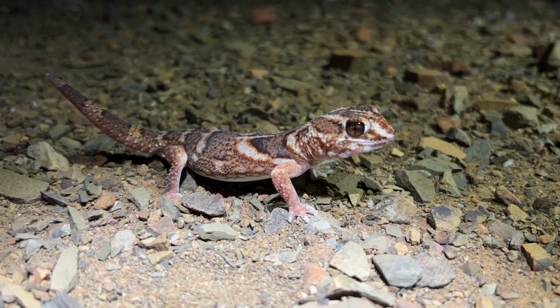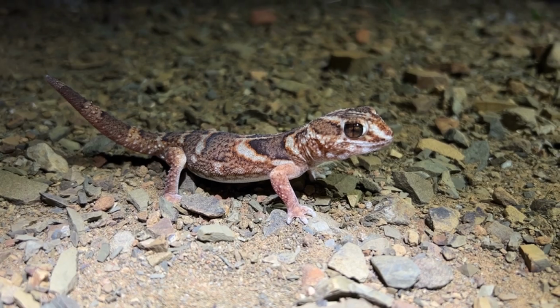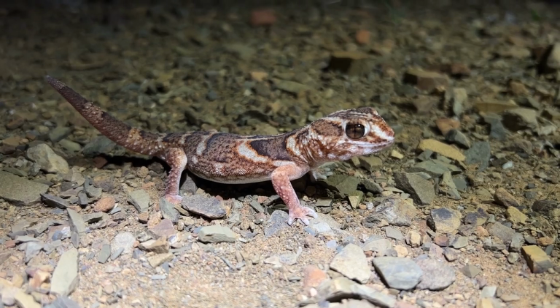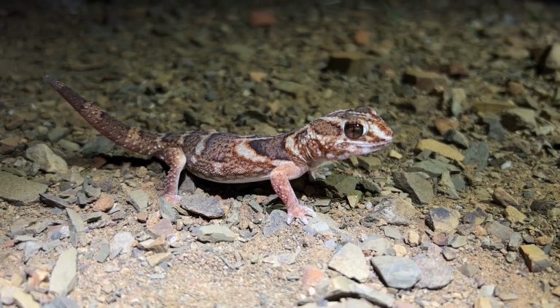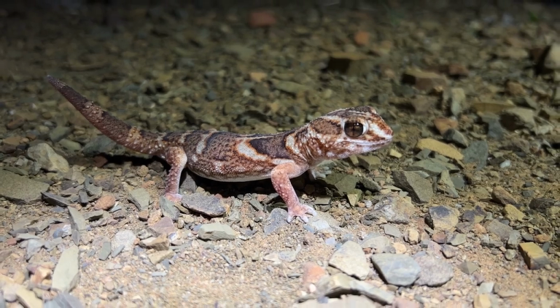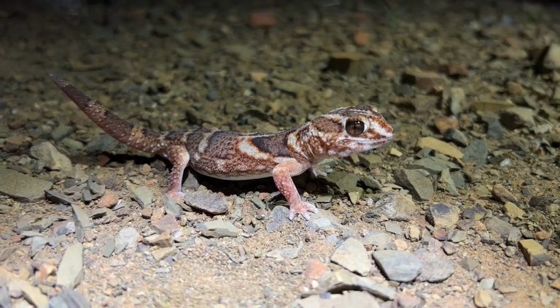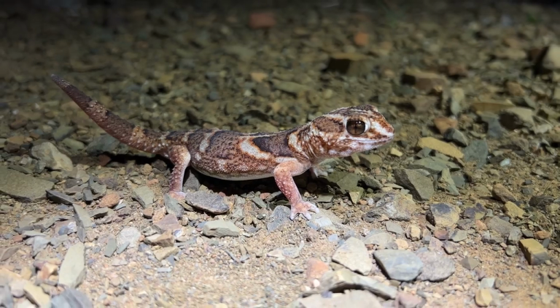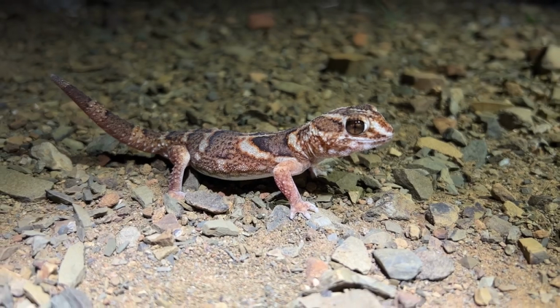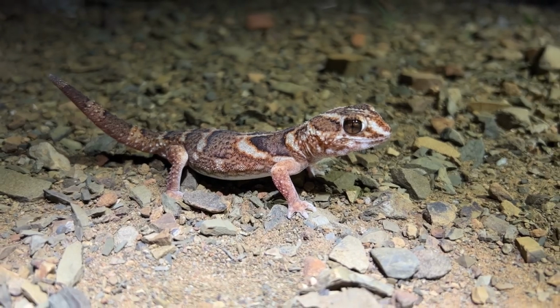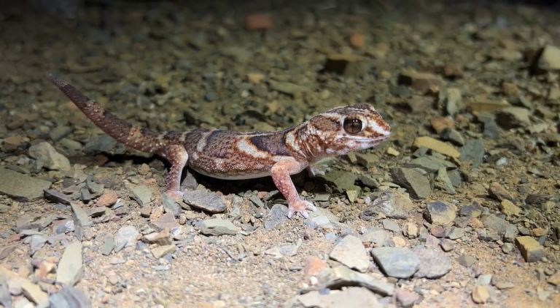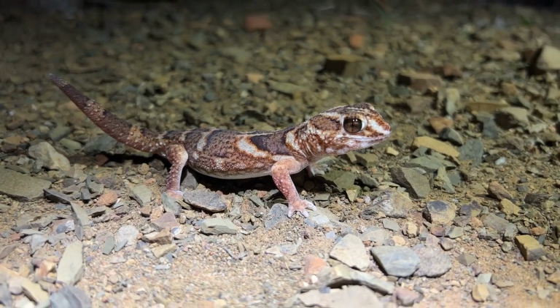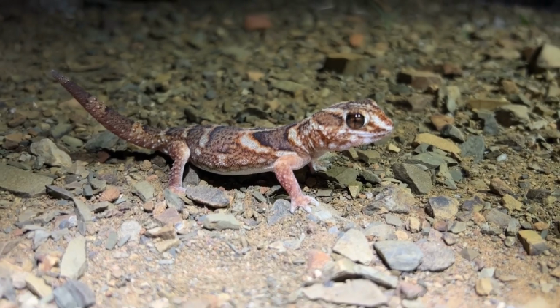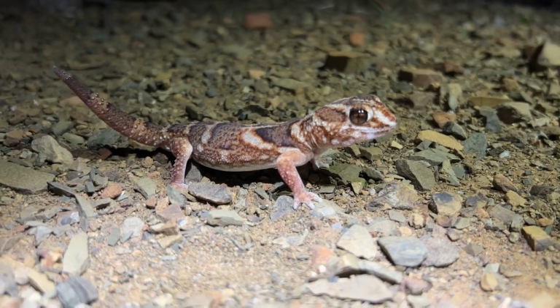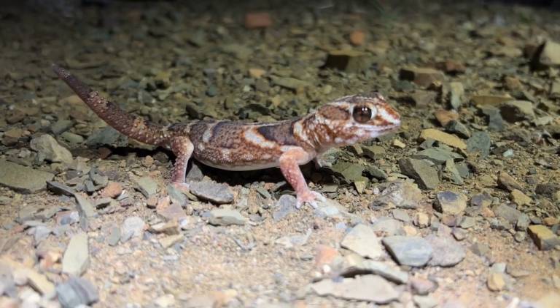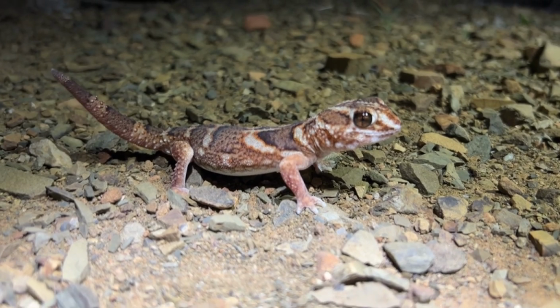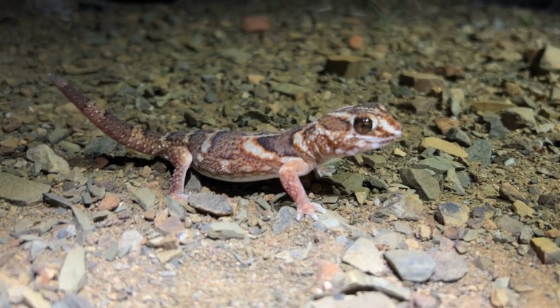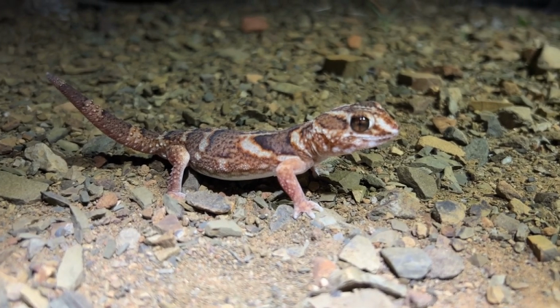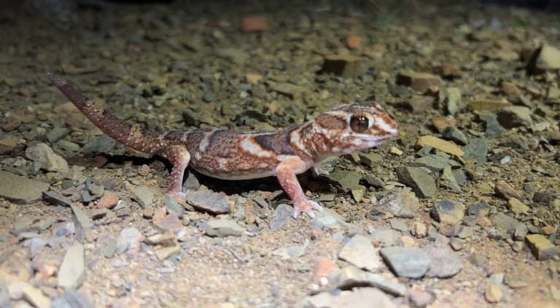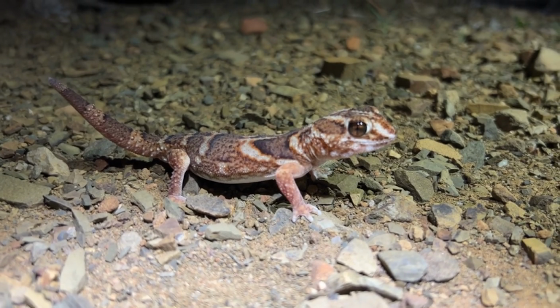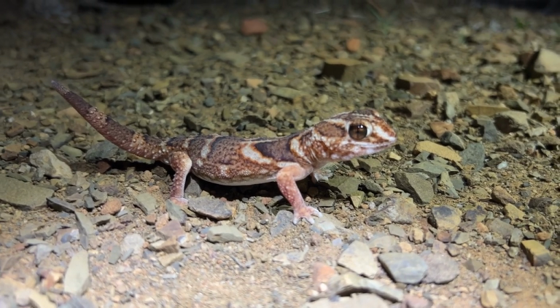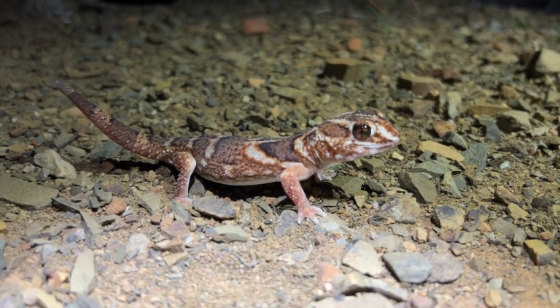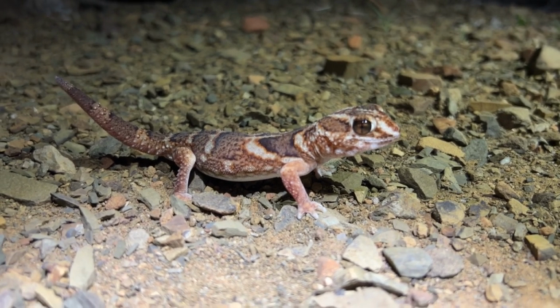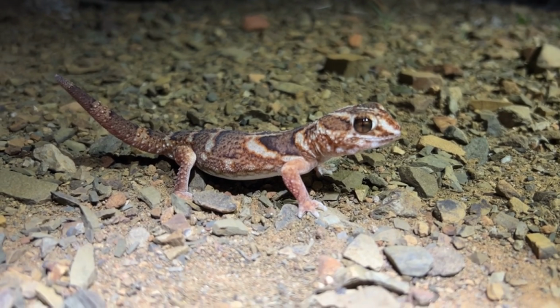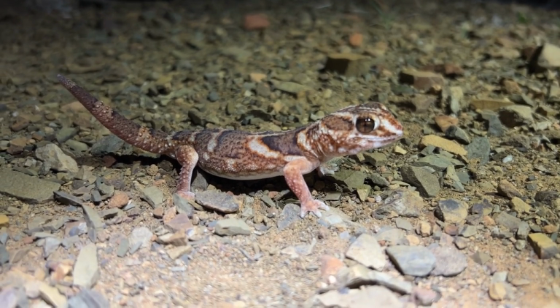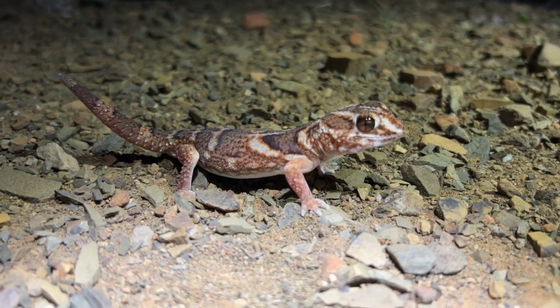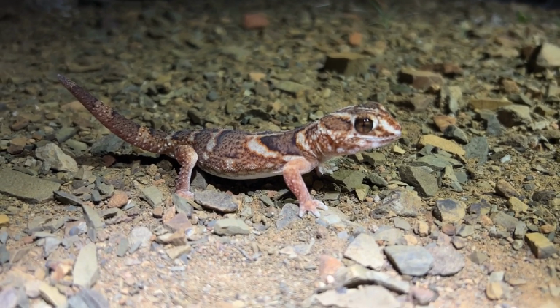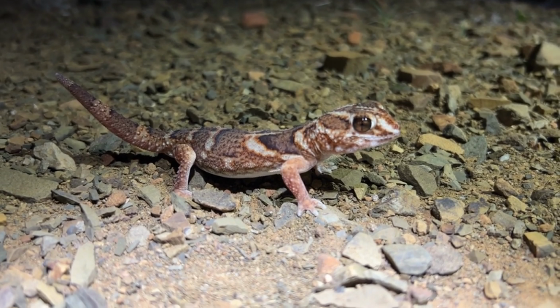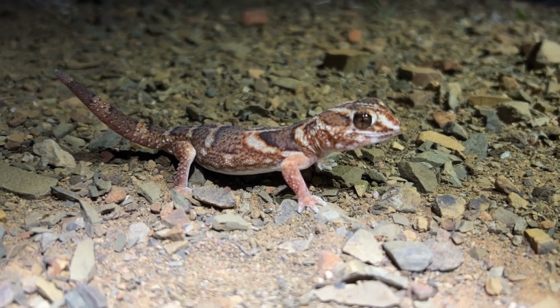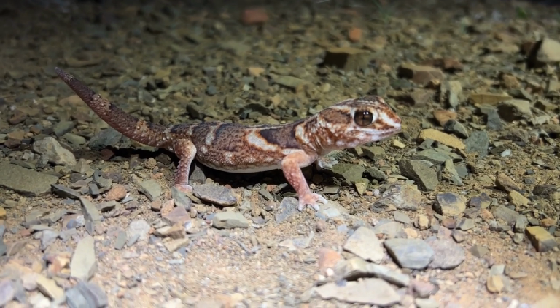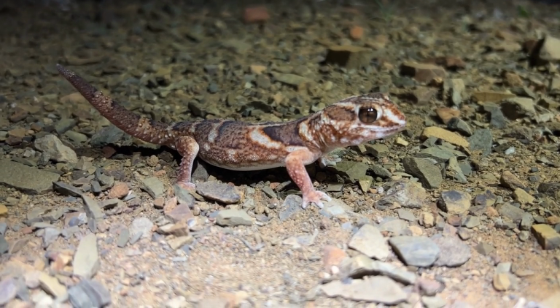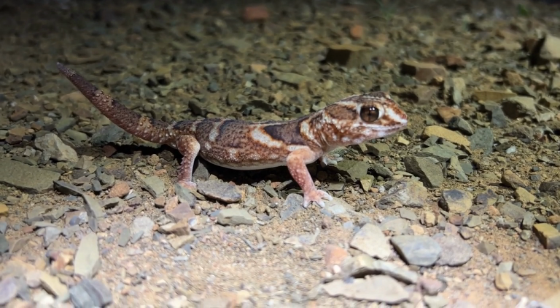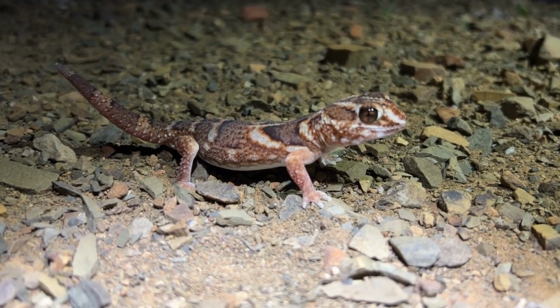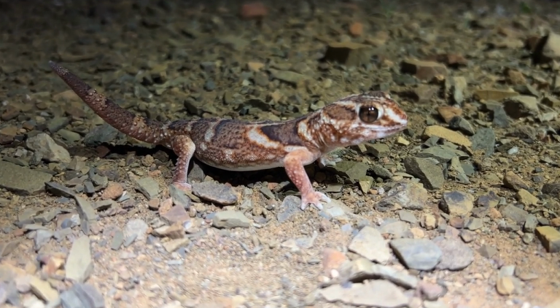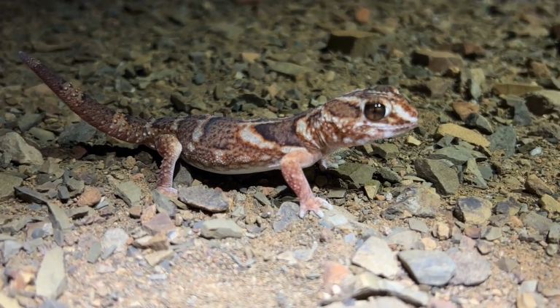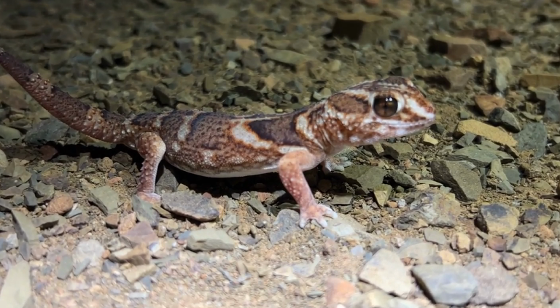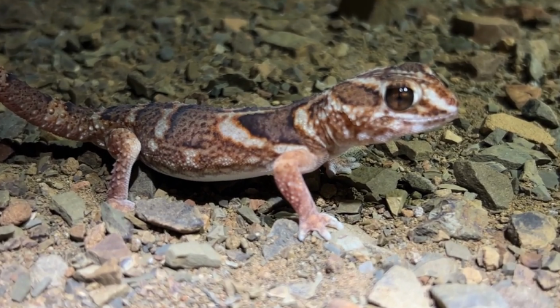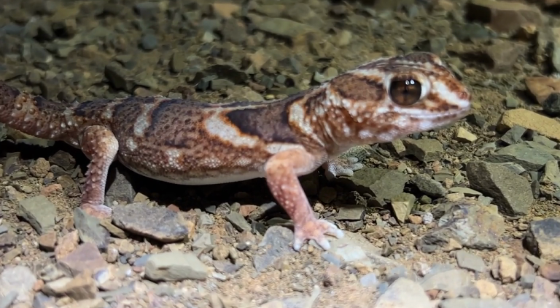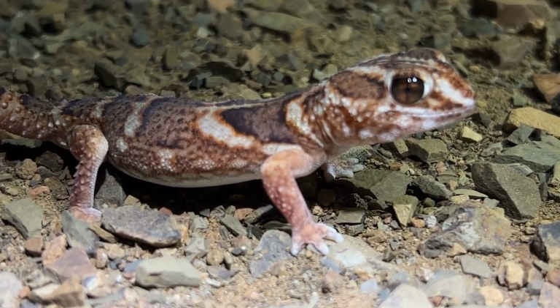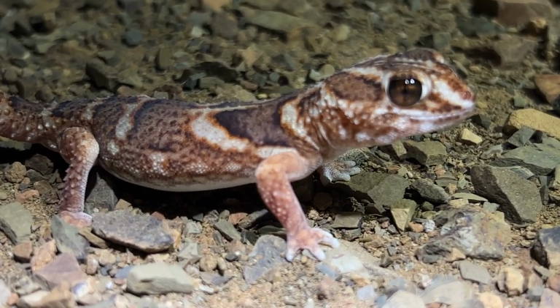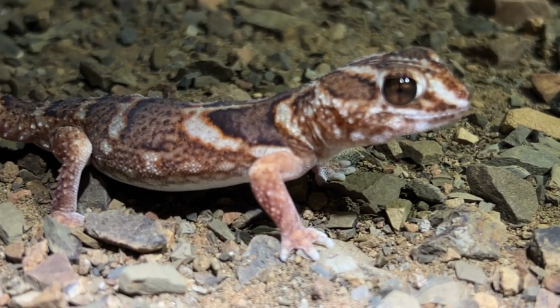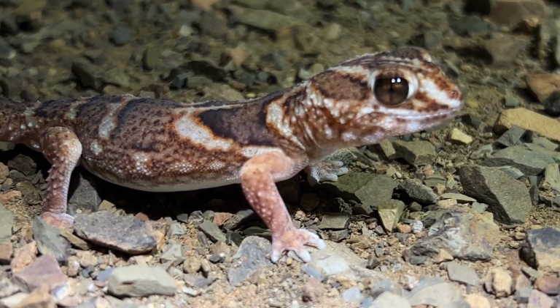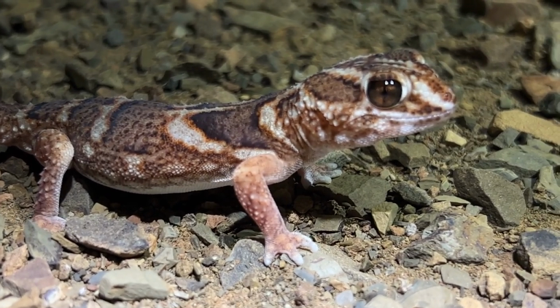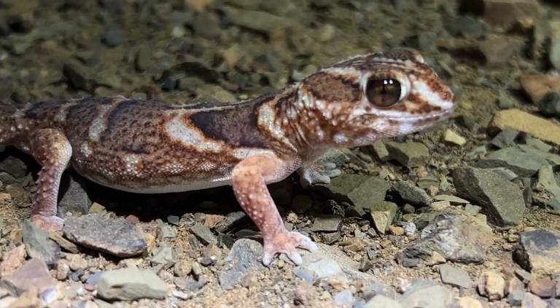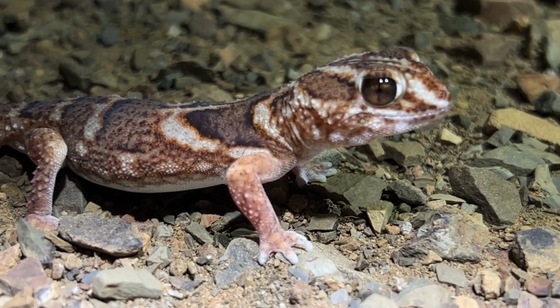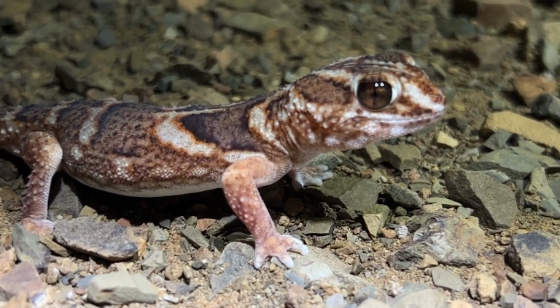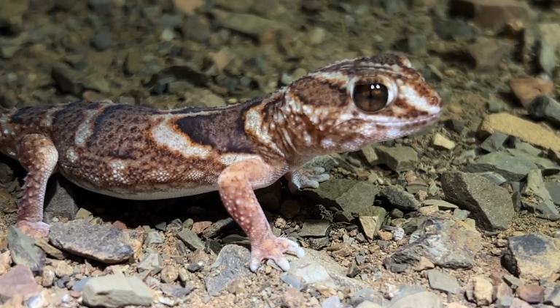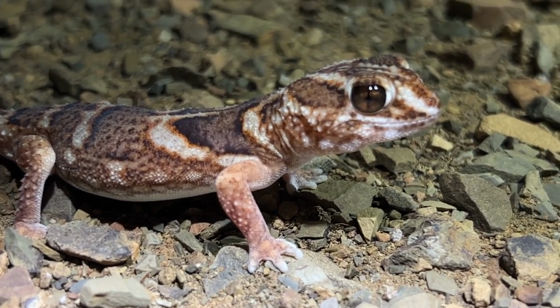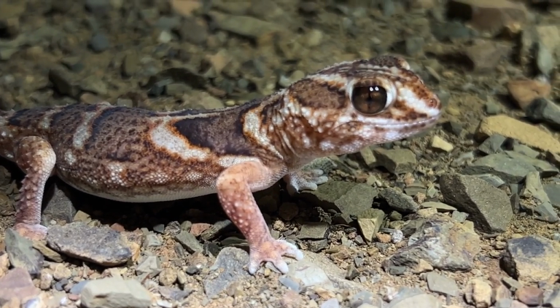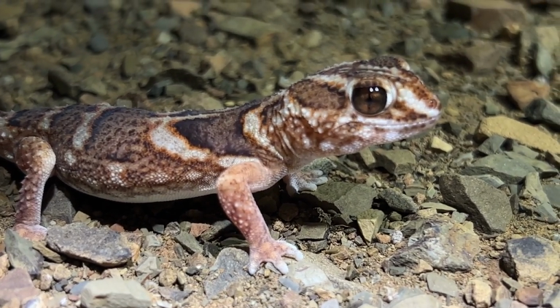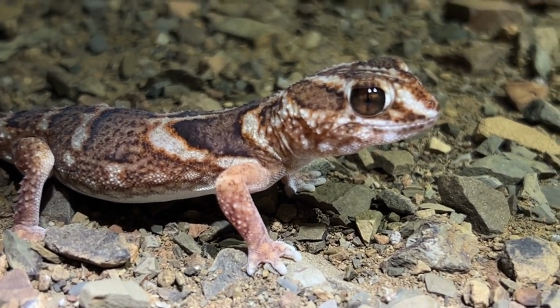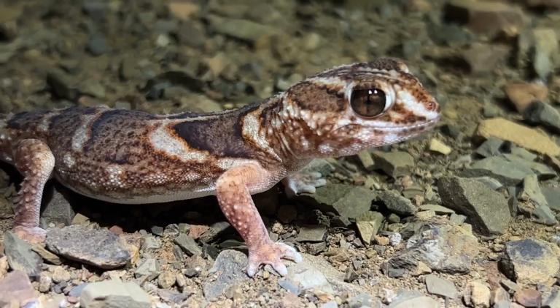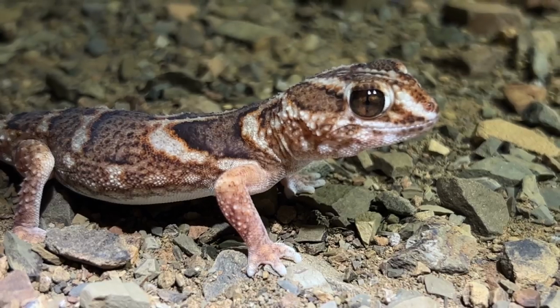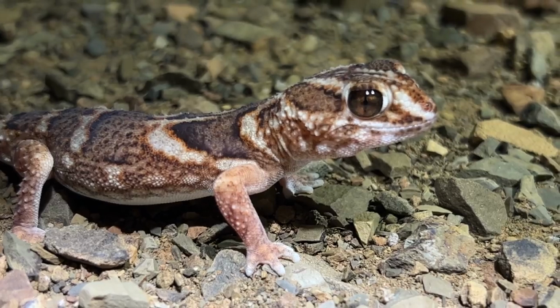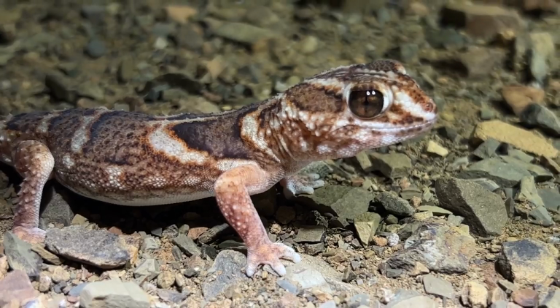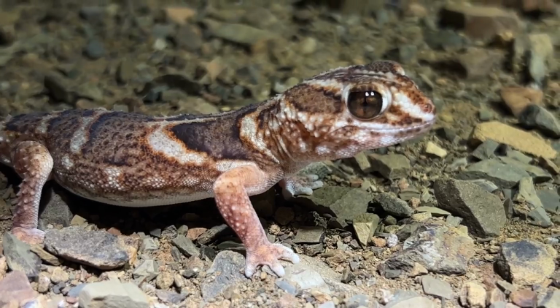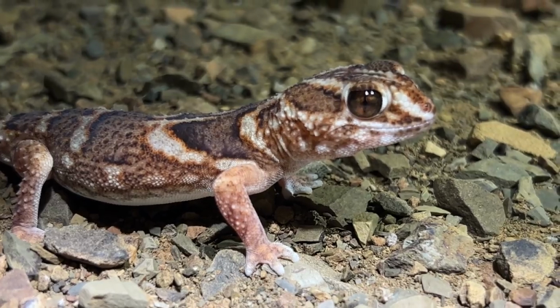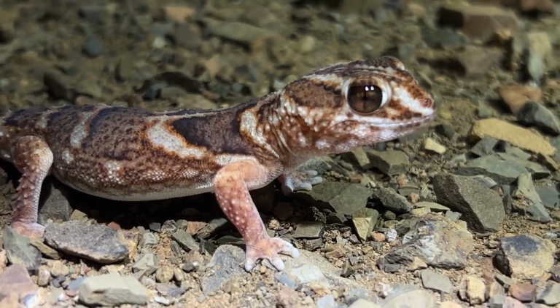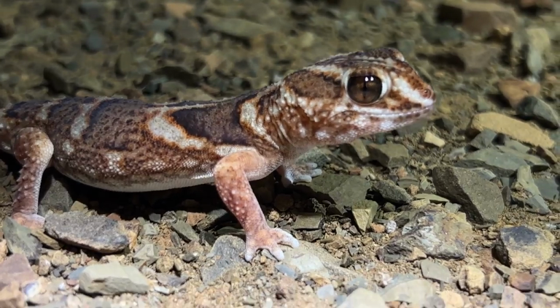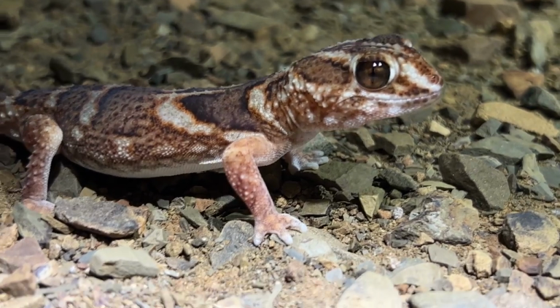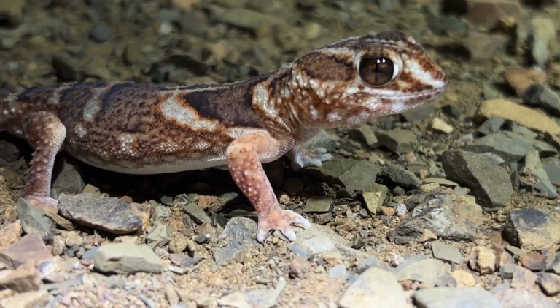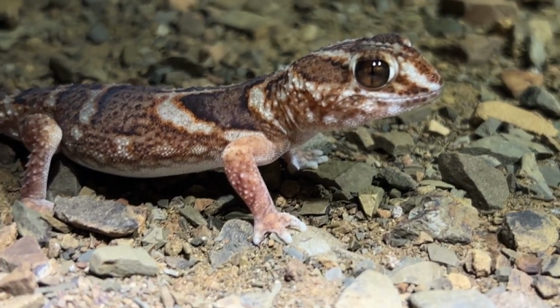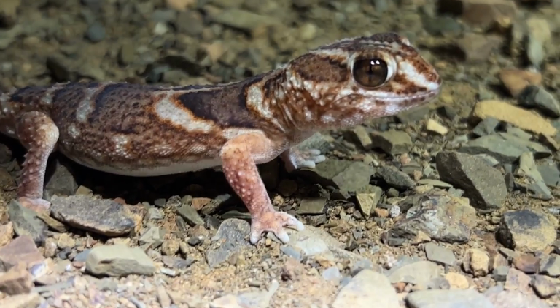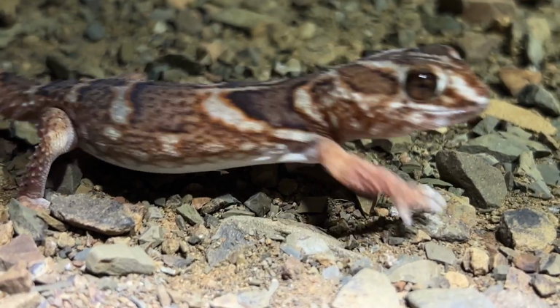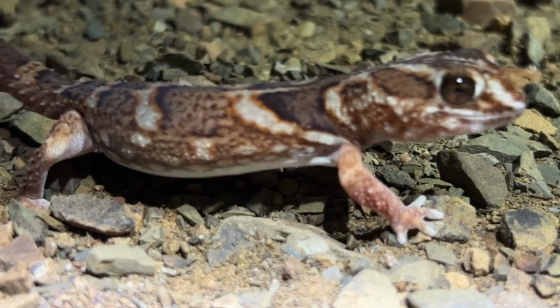The wind is absolutely howling, but here's a really cute little common giant gecko. Things have been really quite slow - it's probably the last find of tonight.